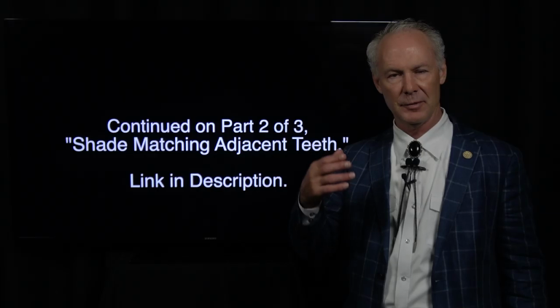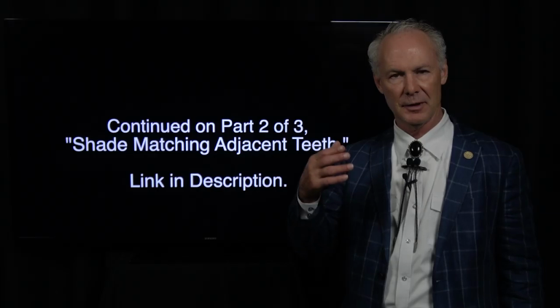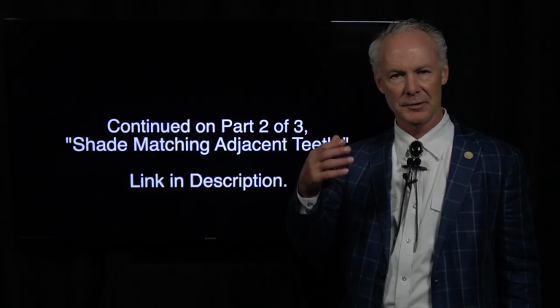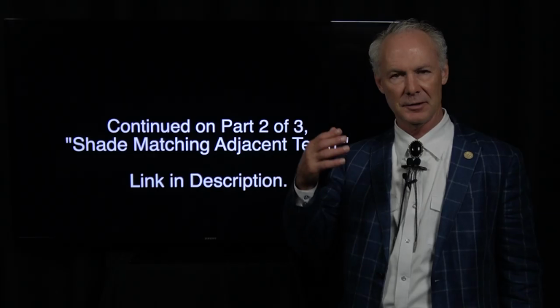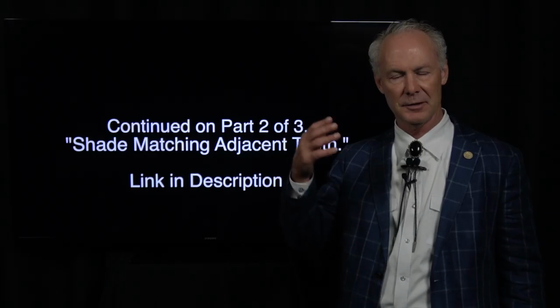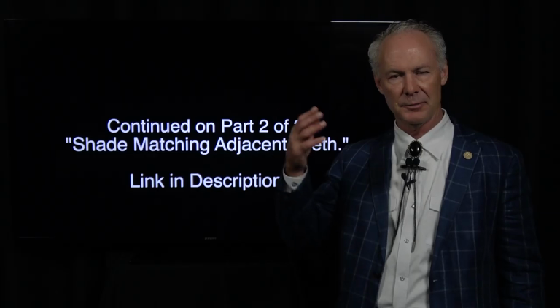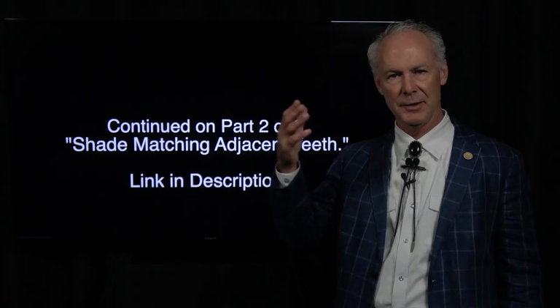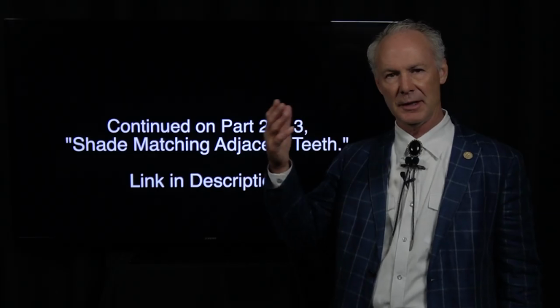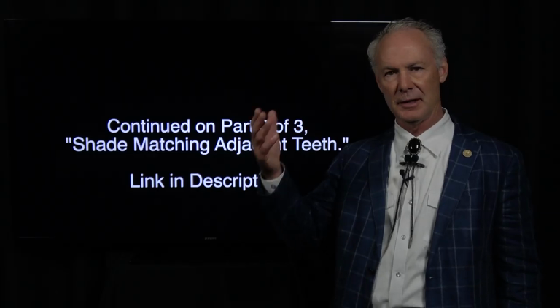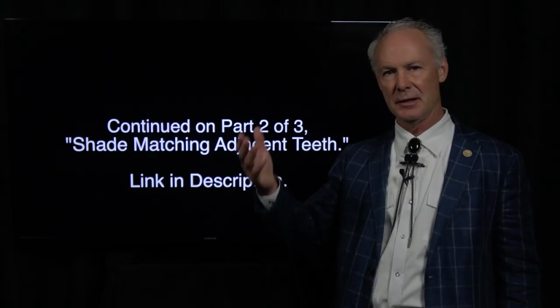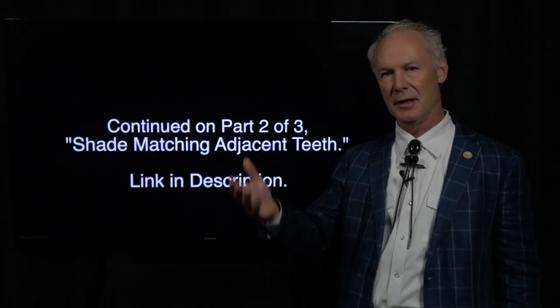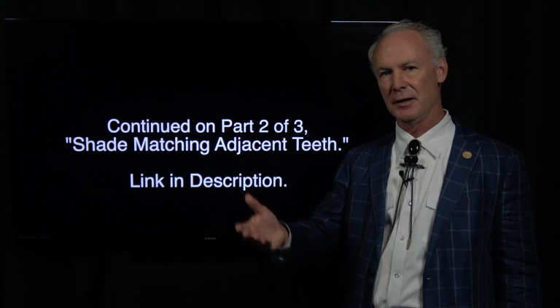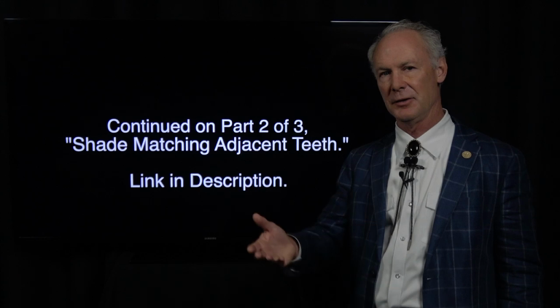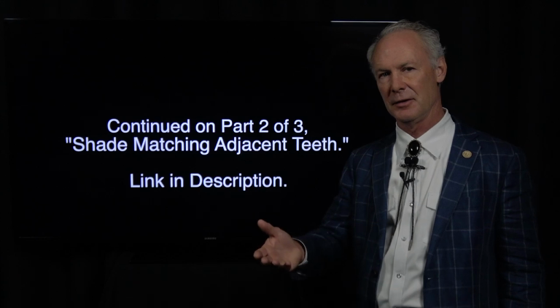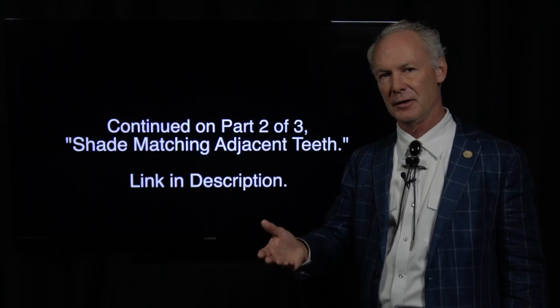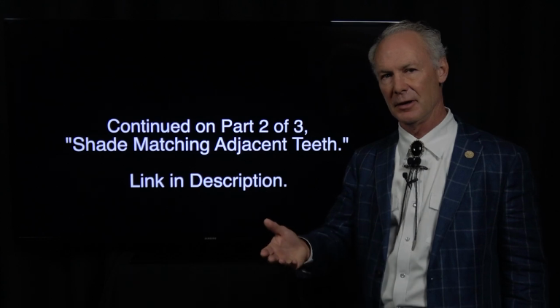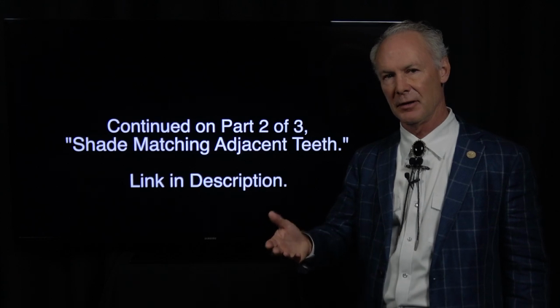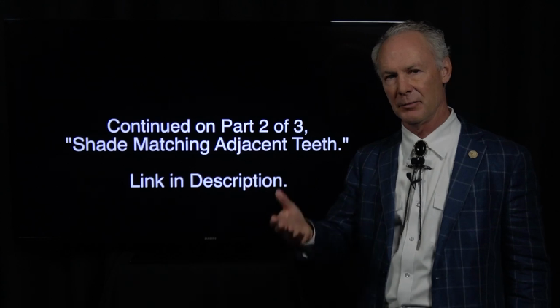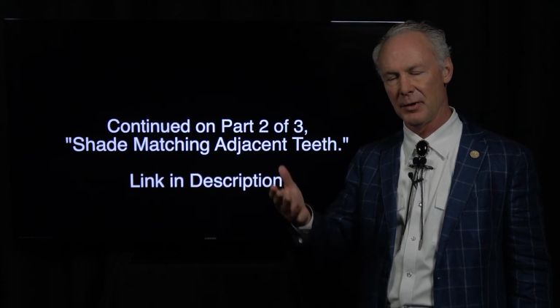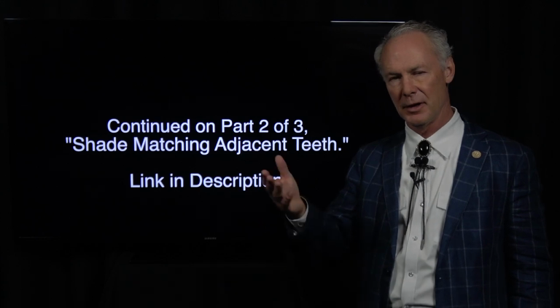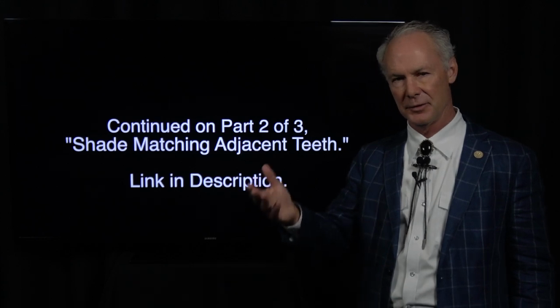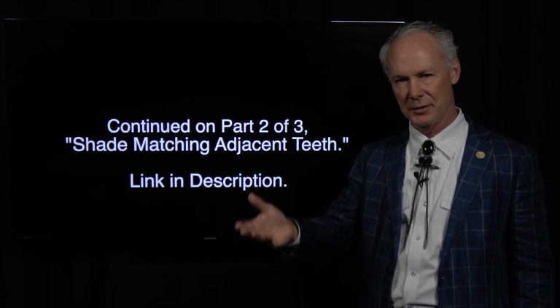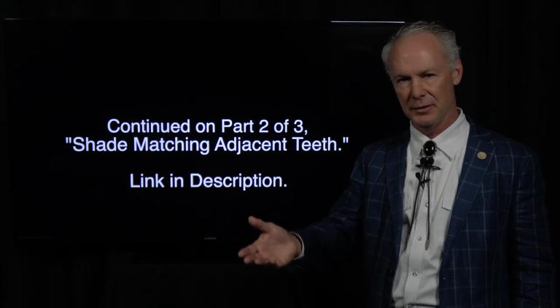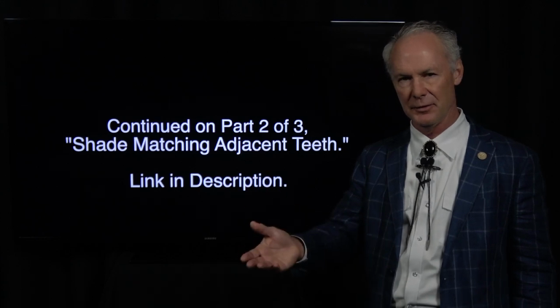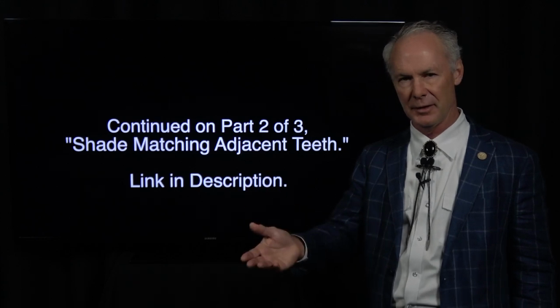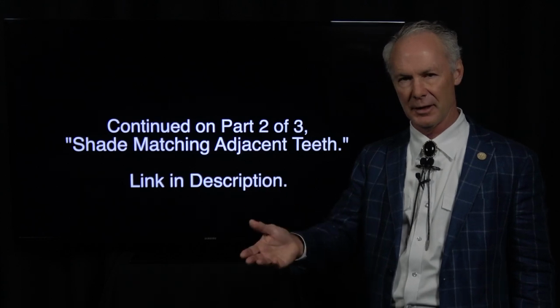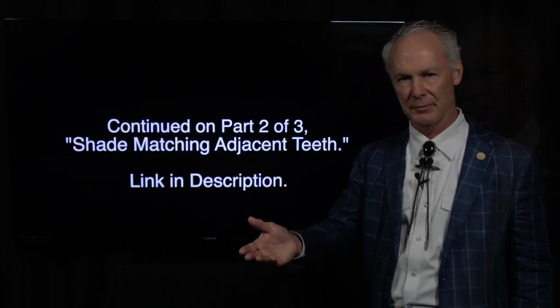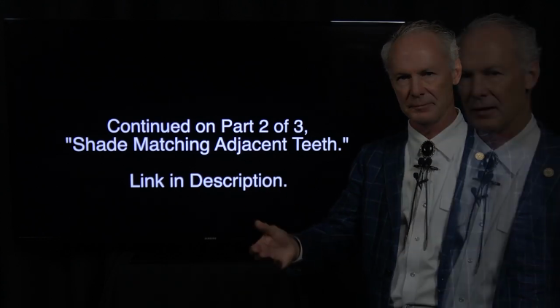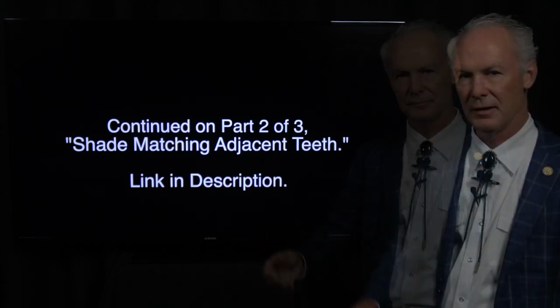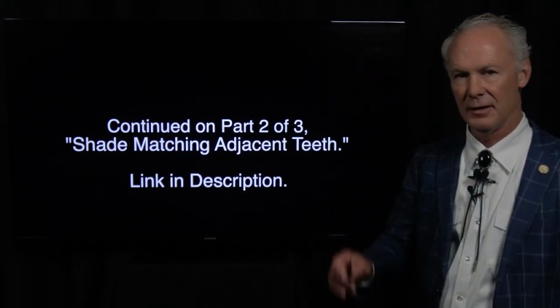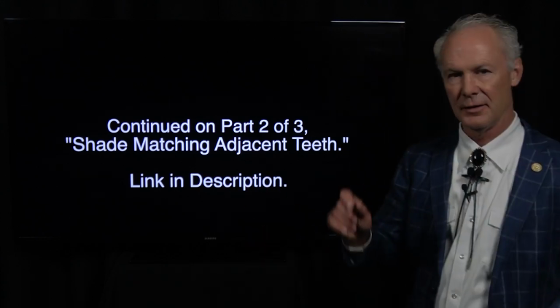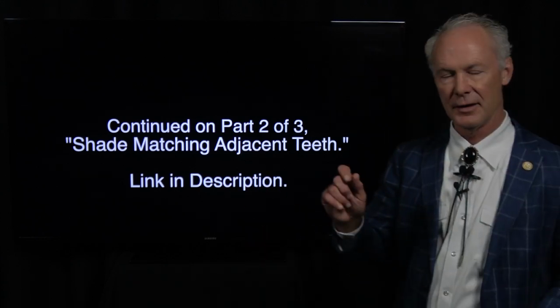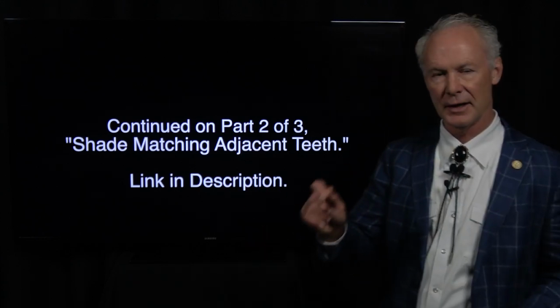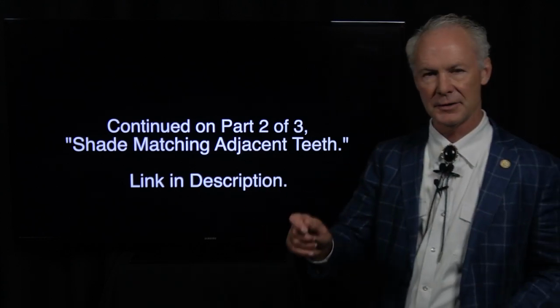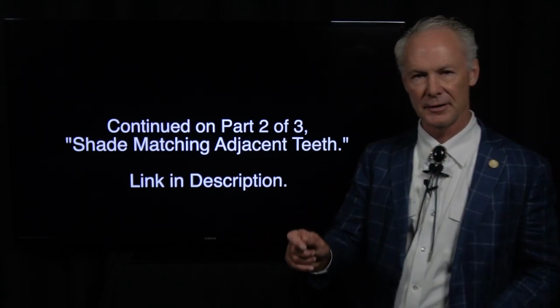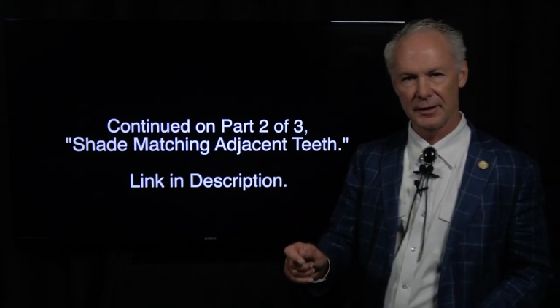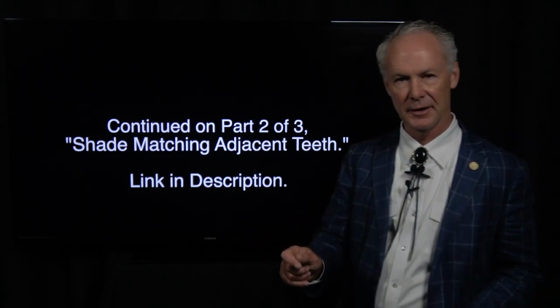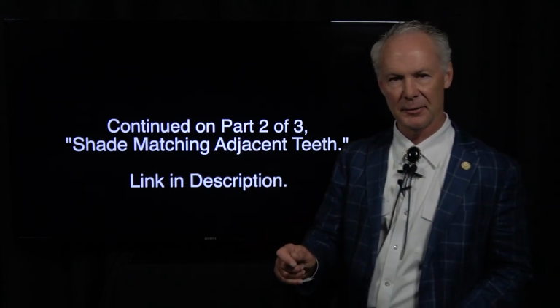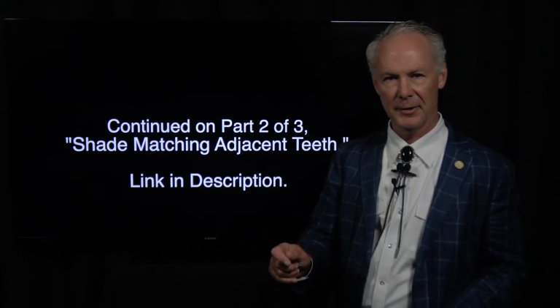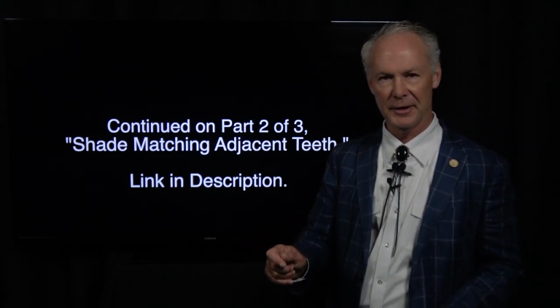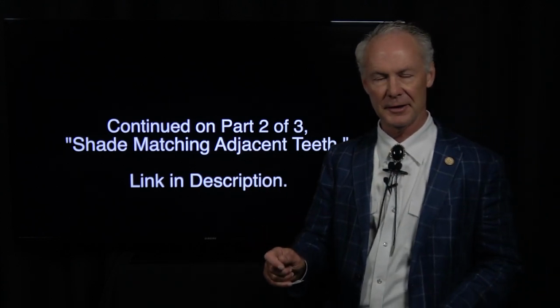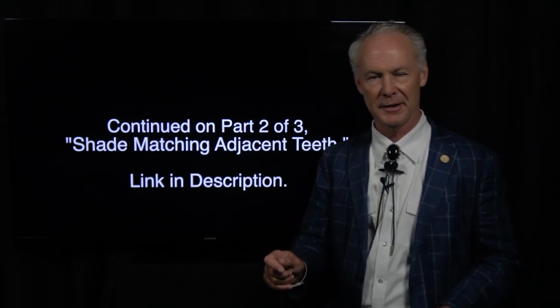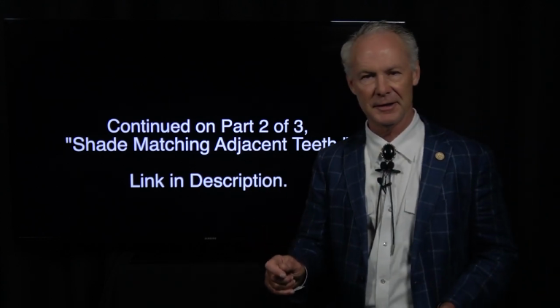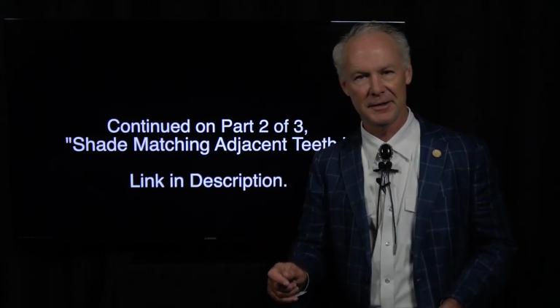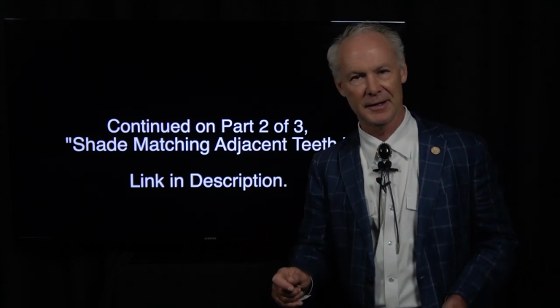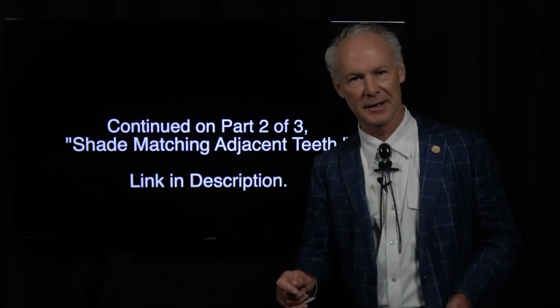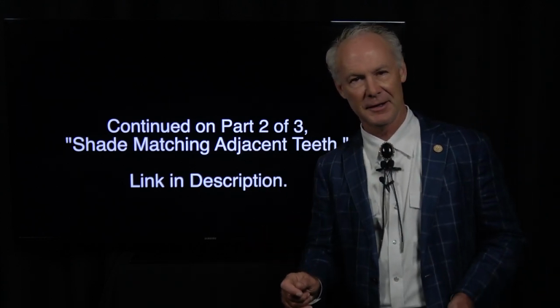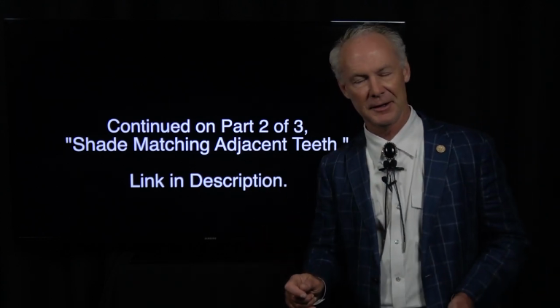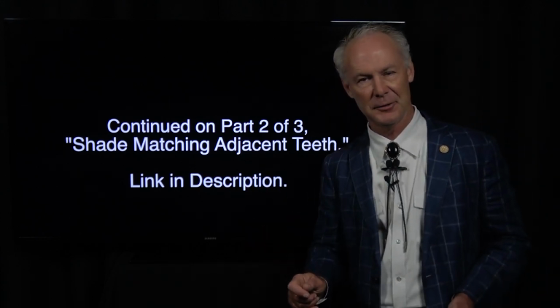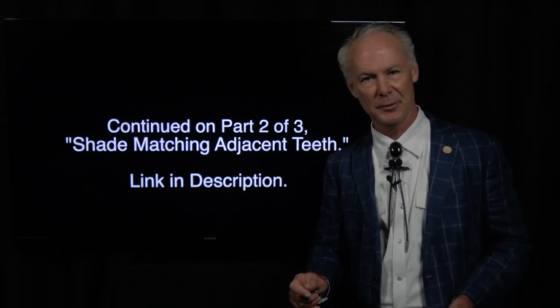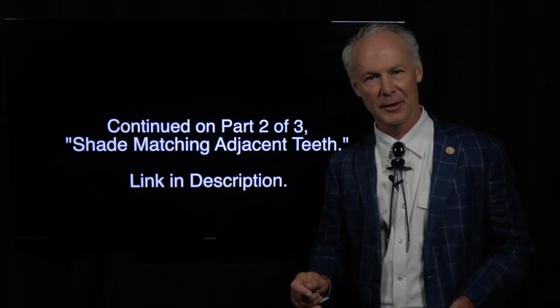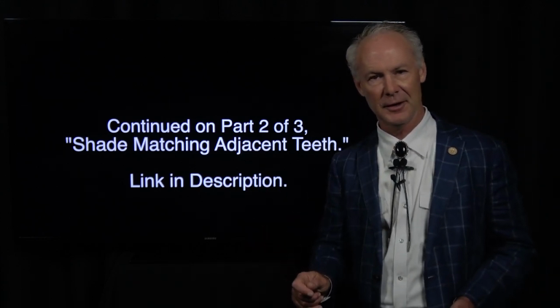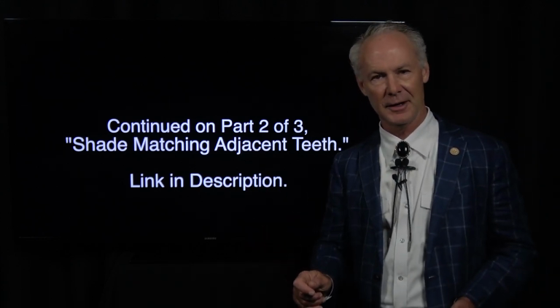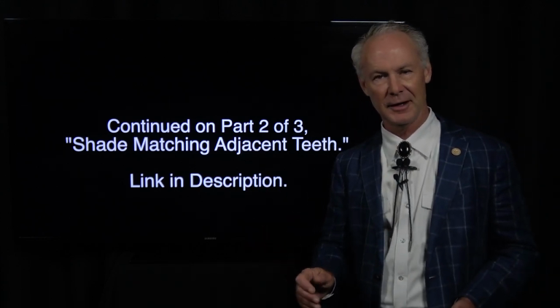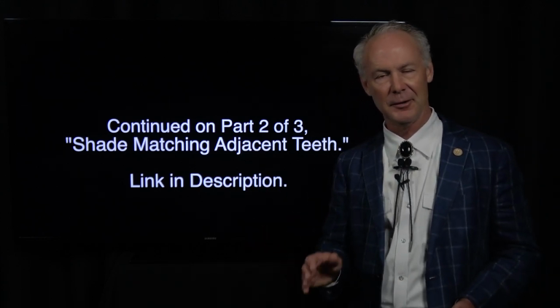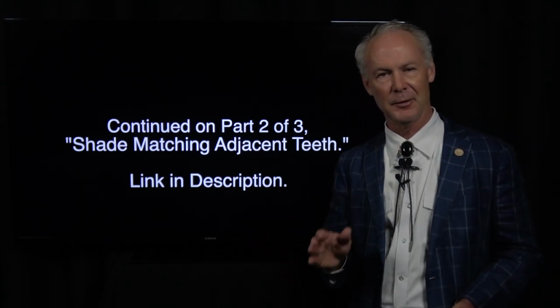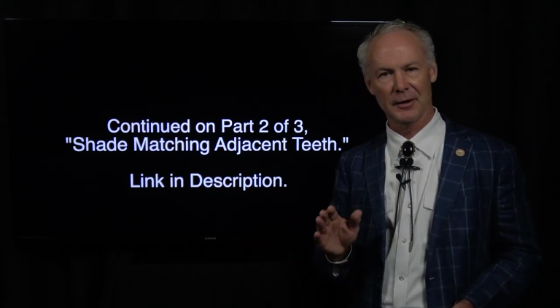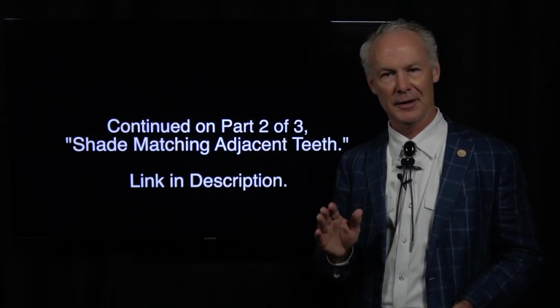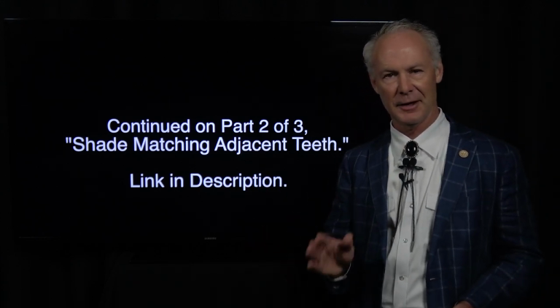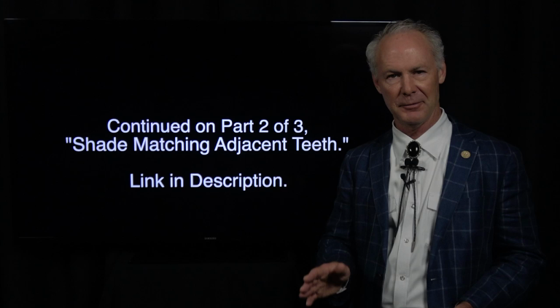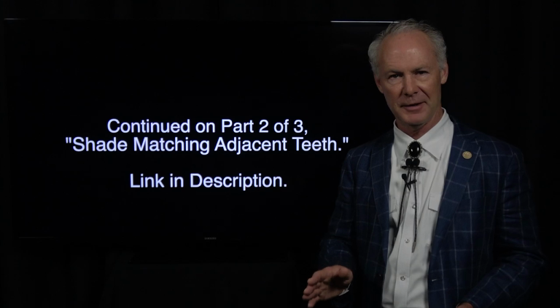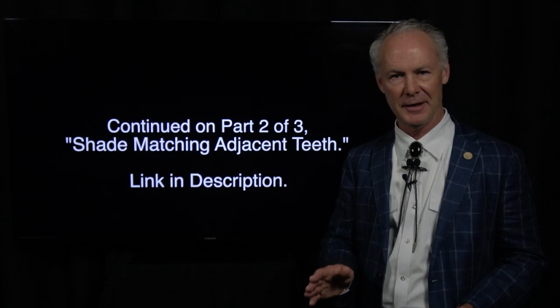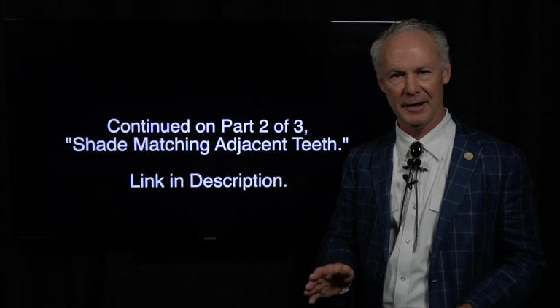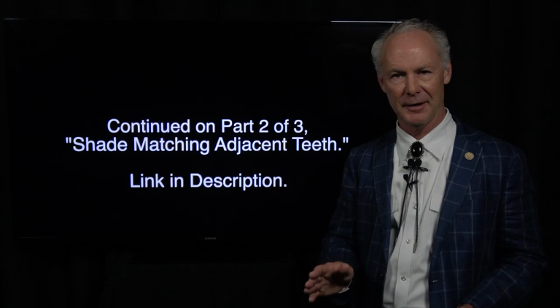This is to be continued on part two. And that's the Dental Minute — these techniques work and they work every time.